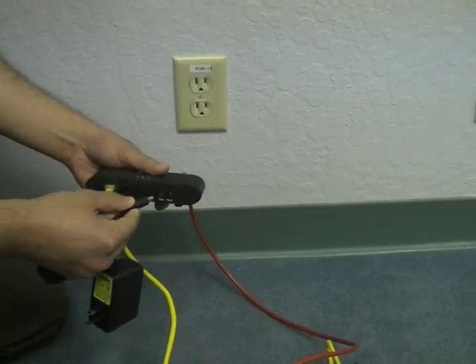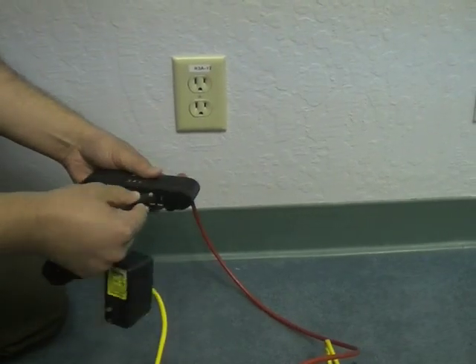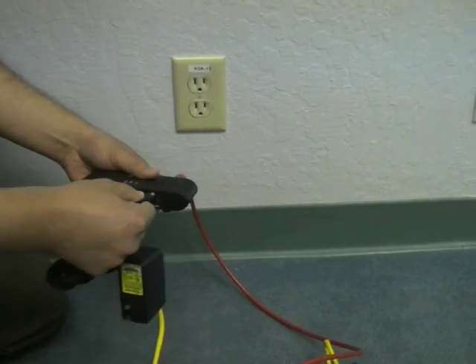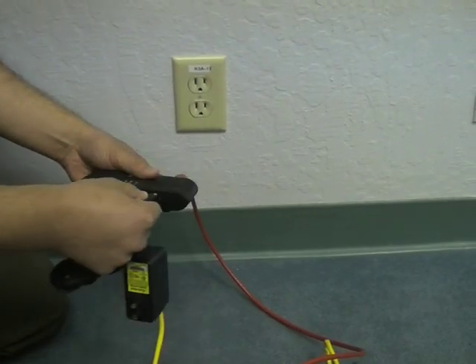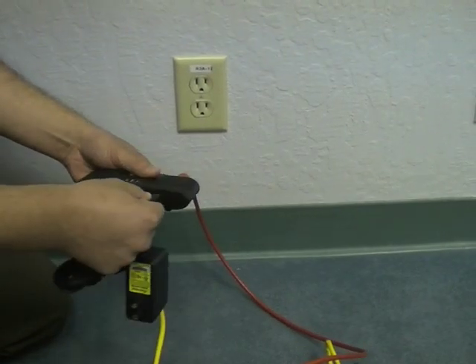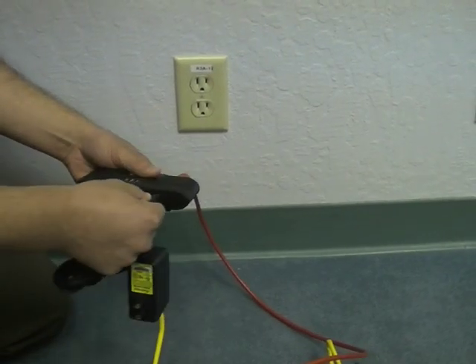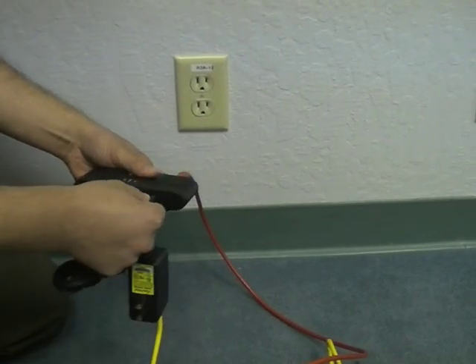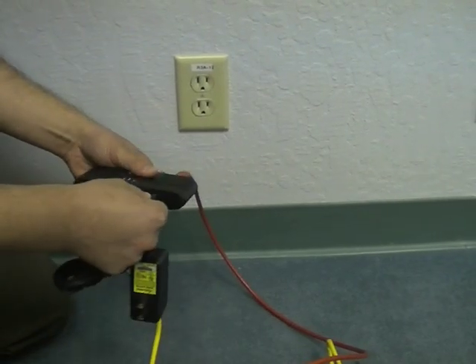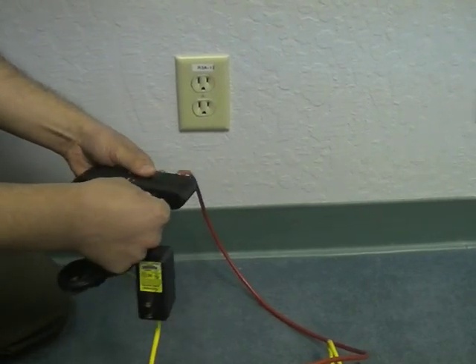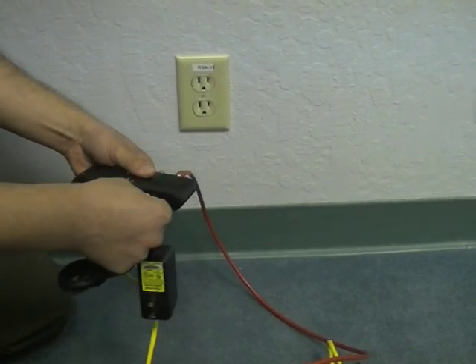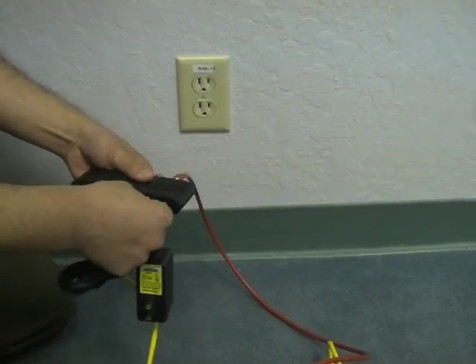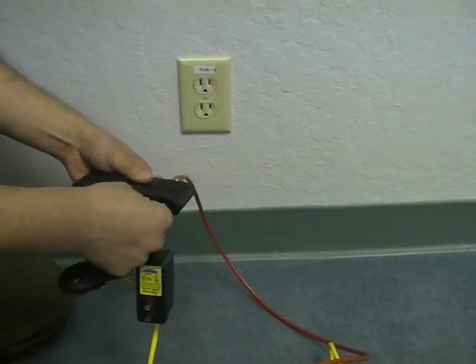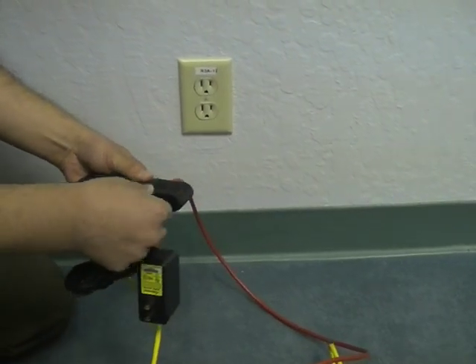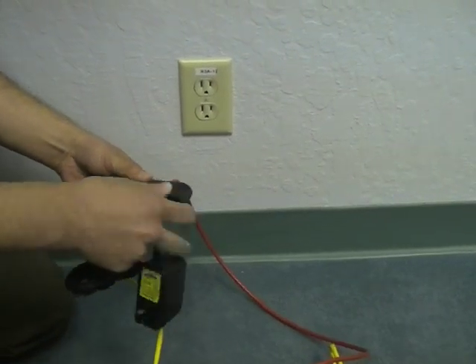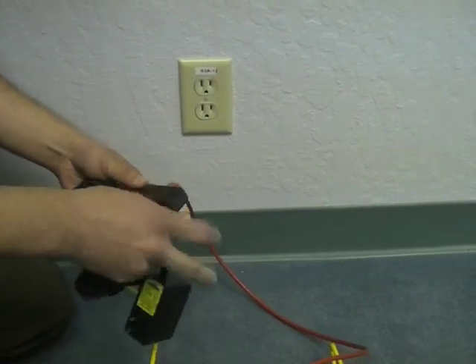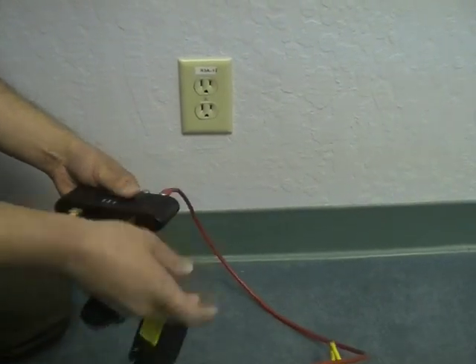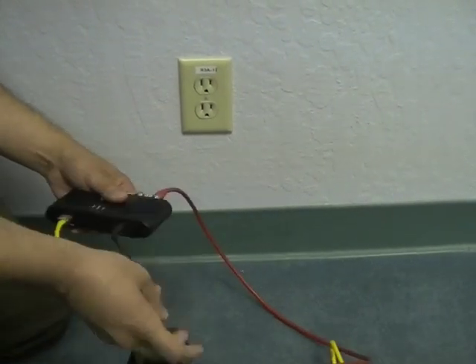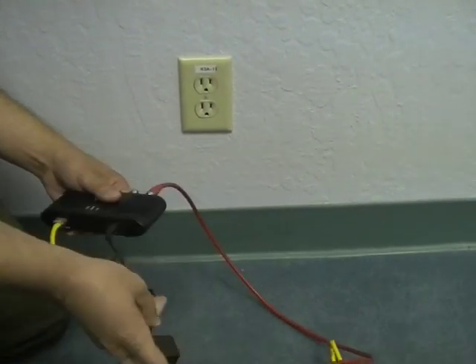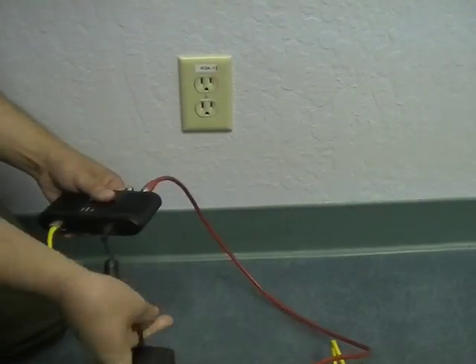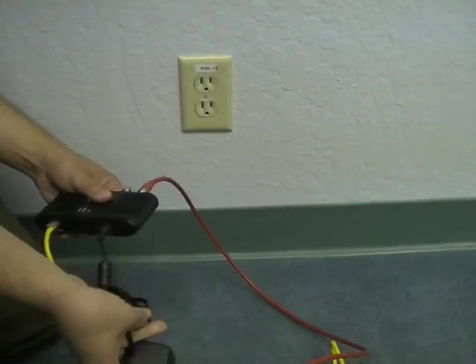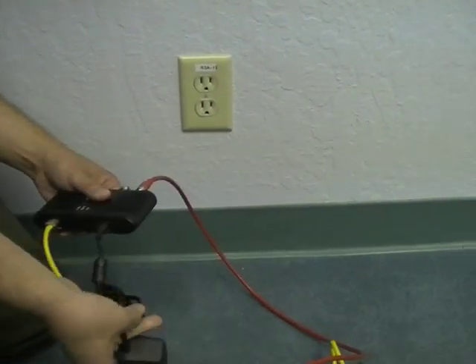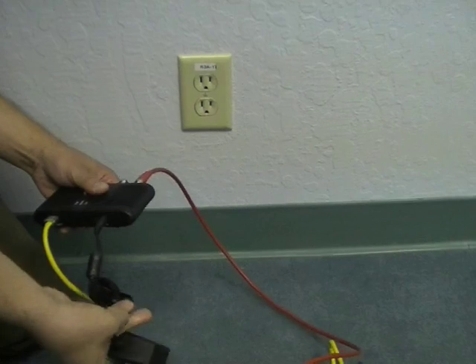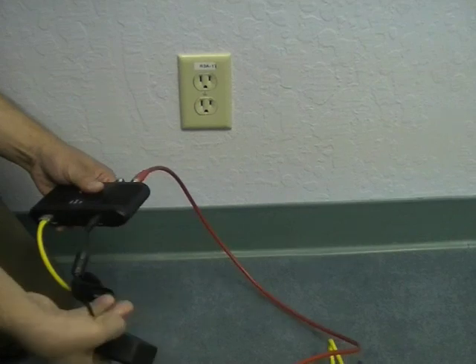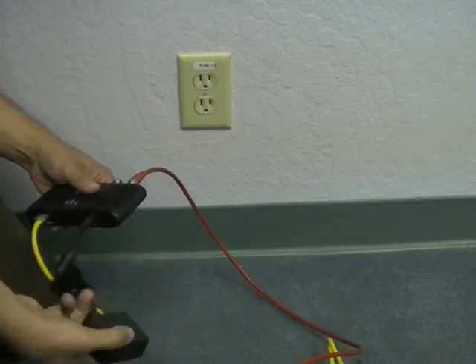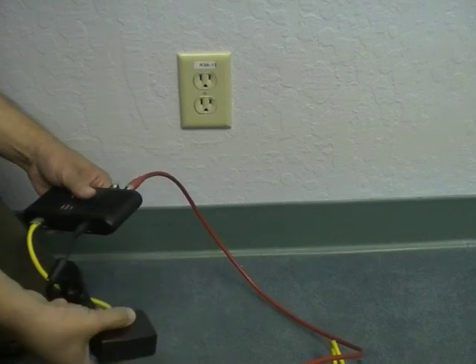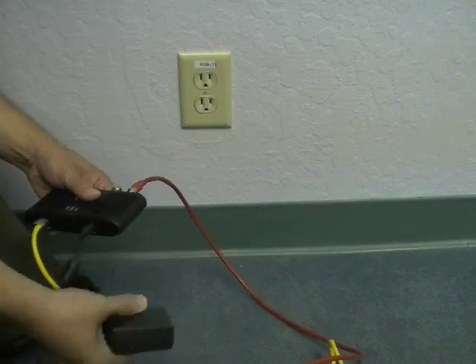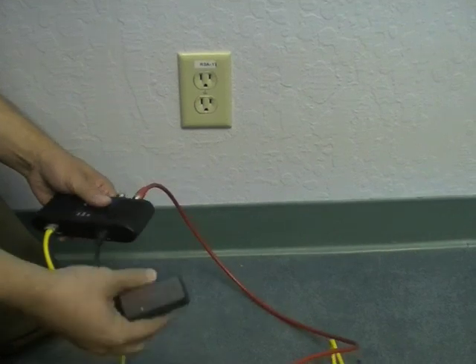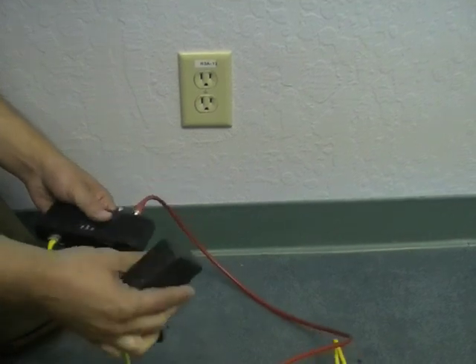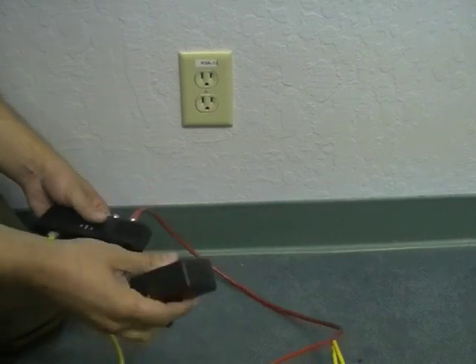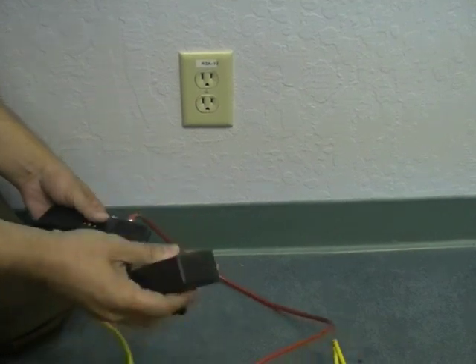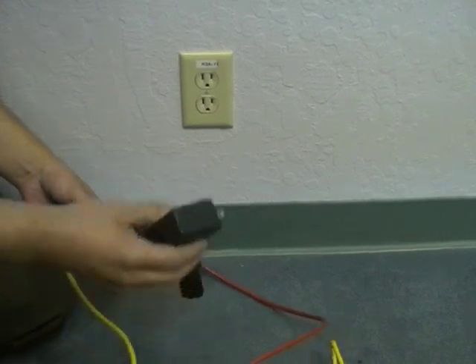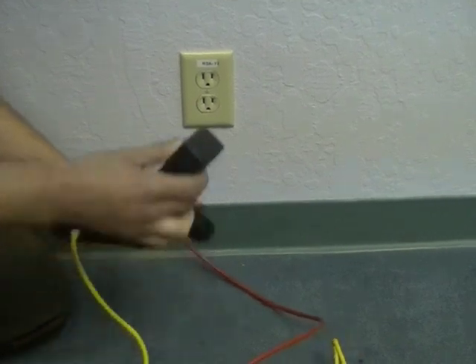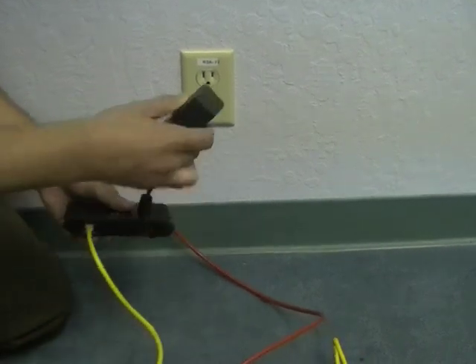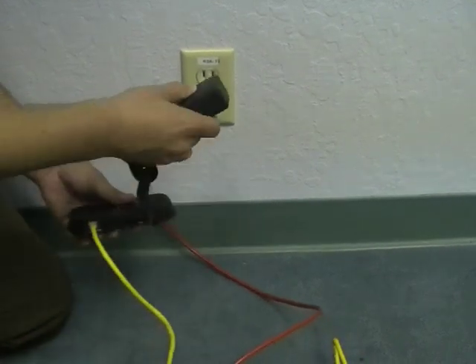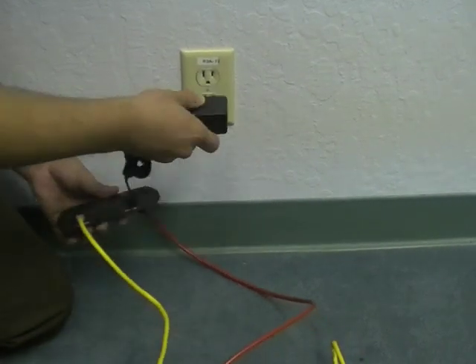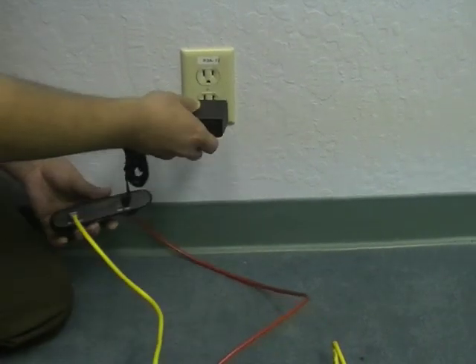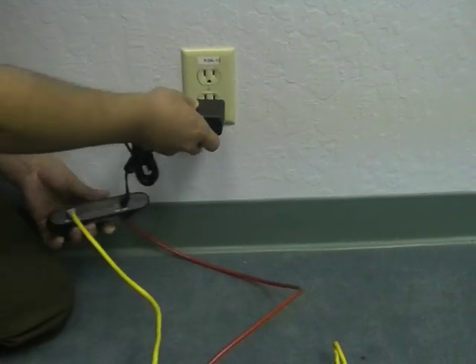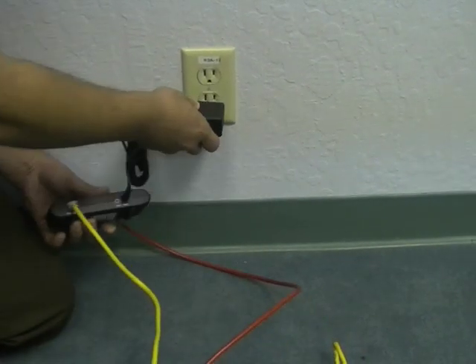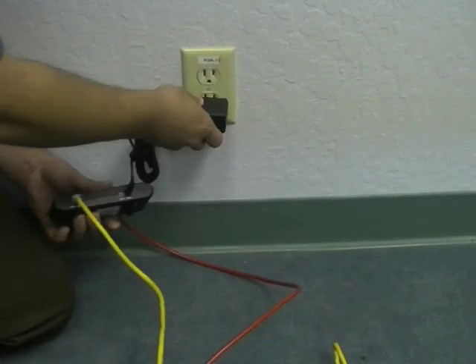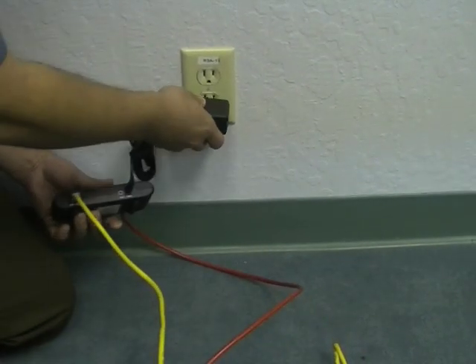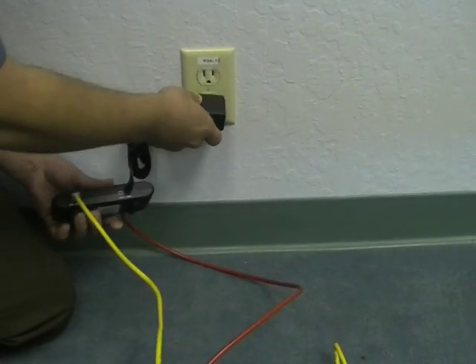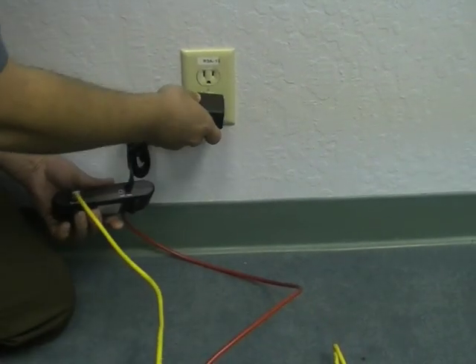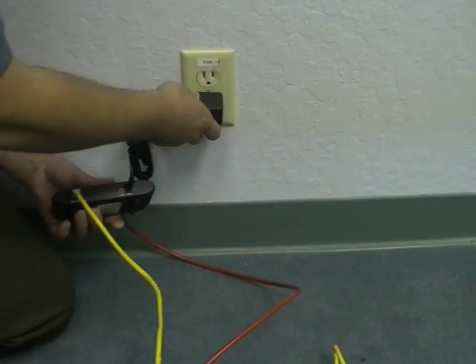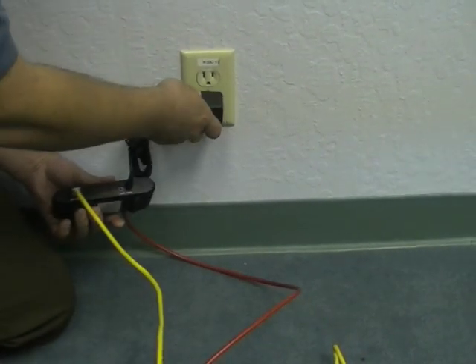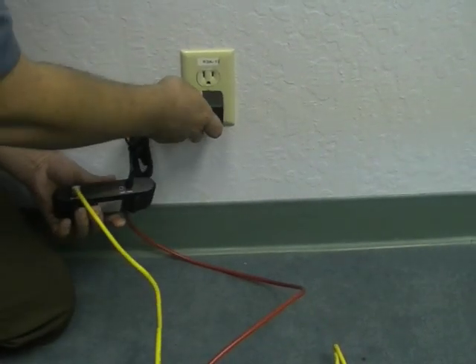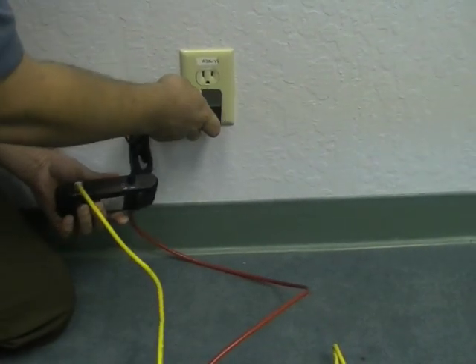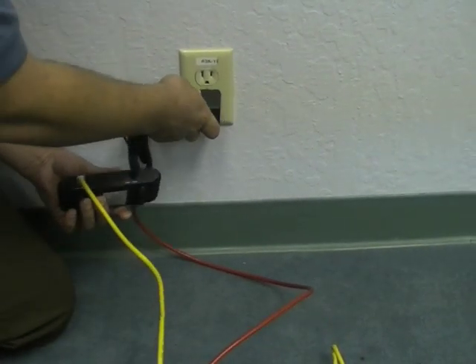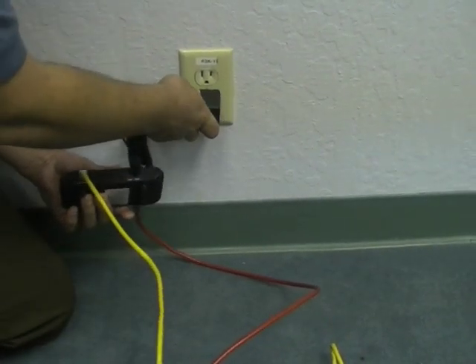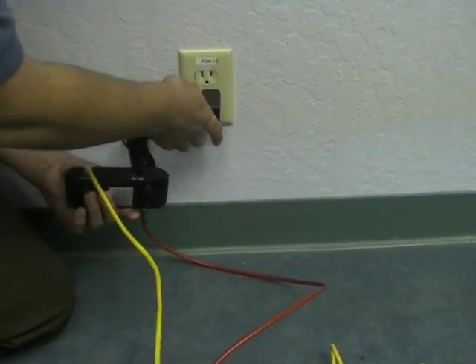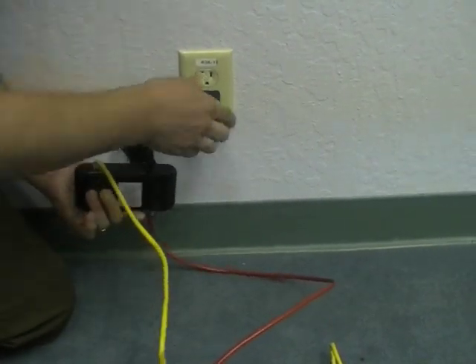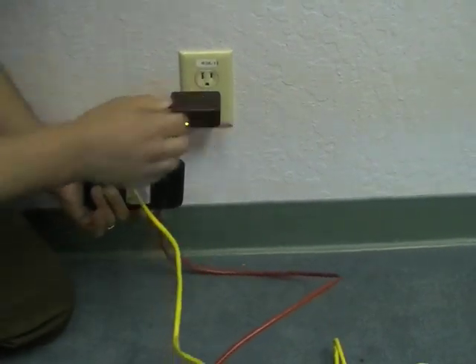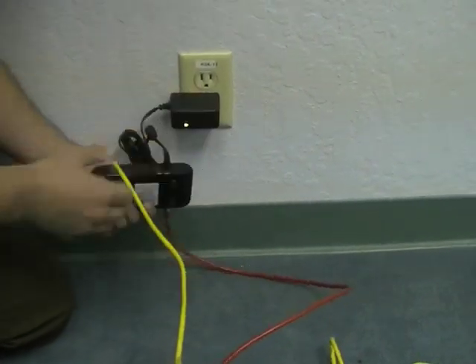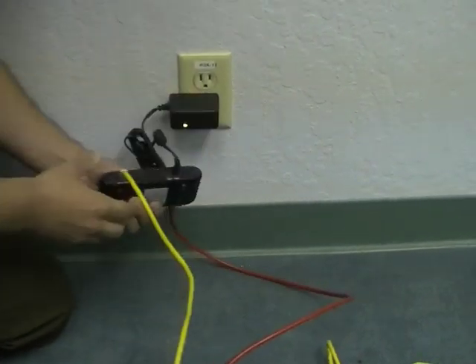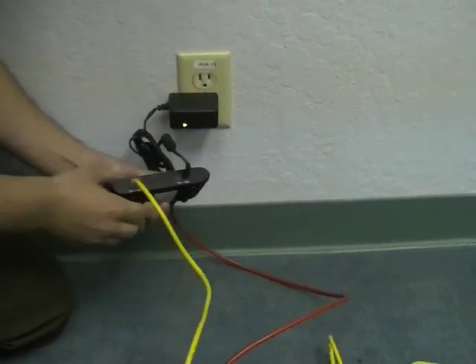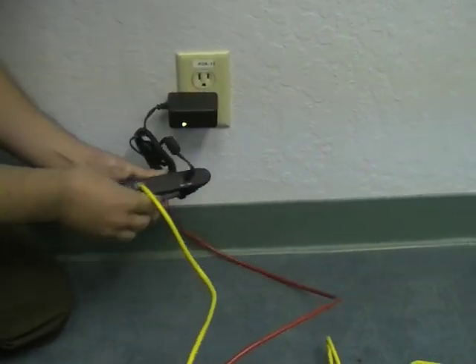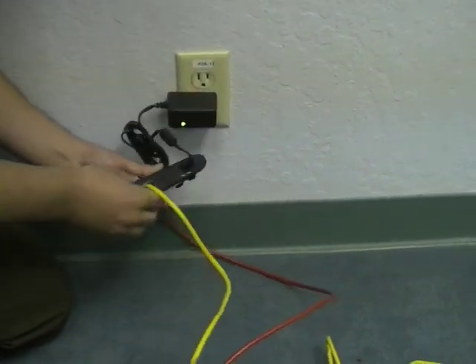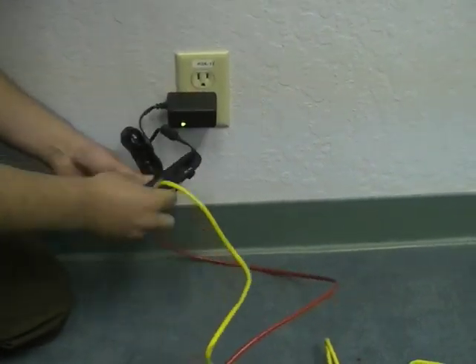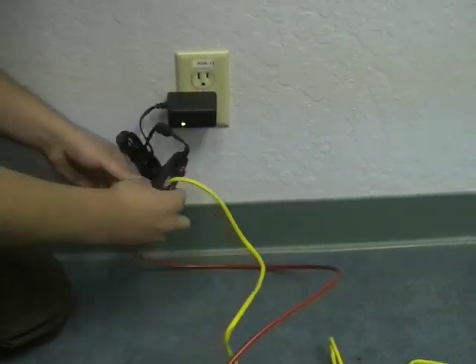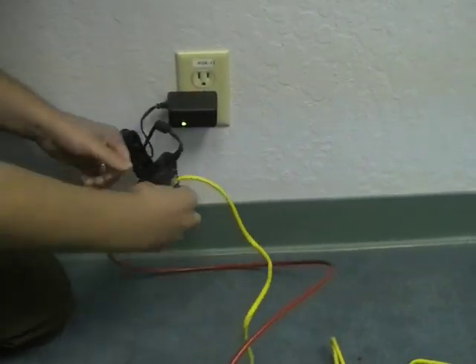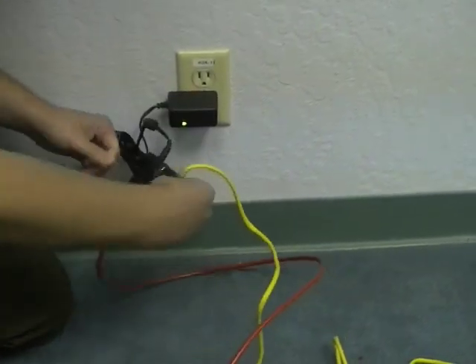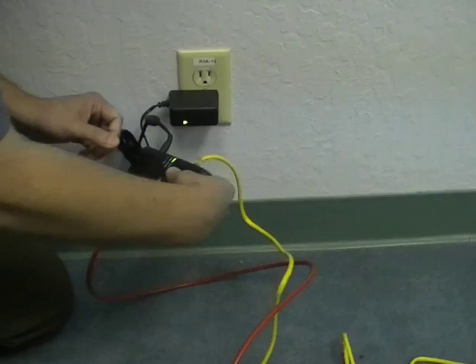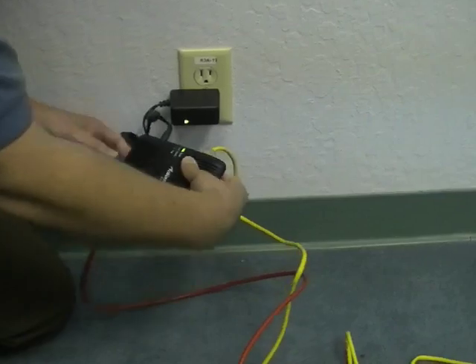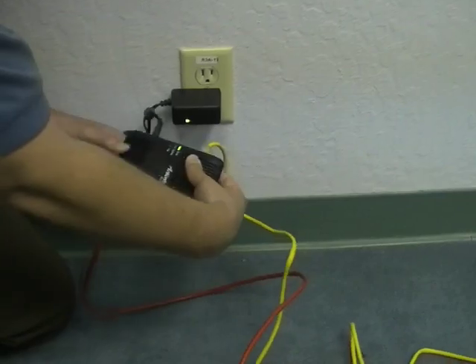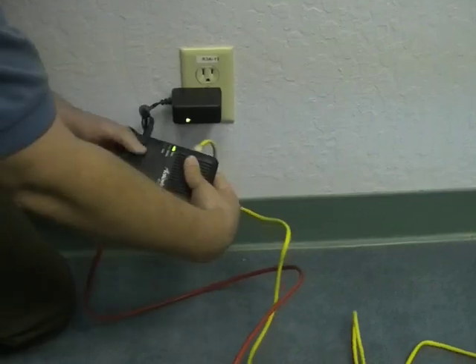Plug the adapter's power cable into the adapter, and then into an available electrical wall socket.